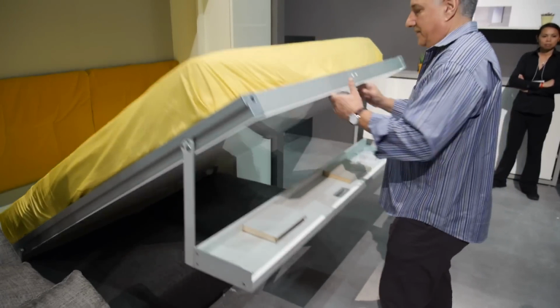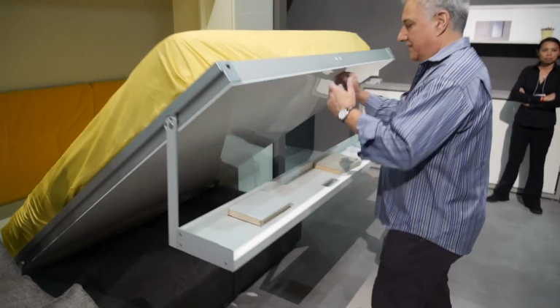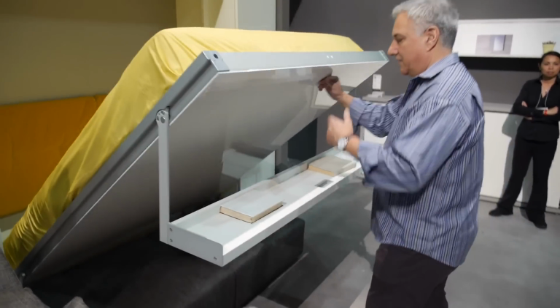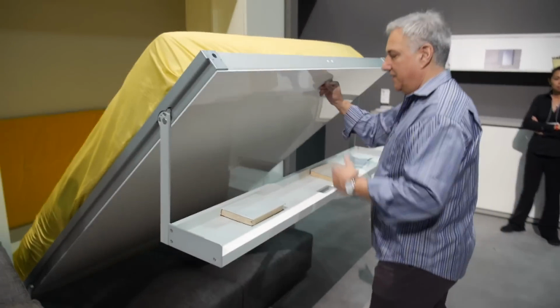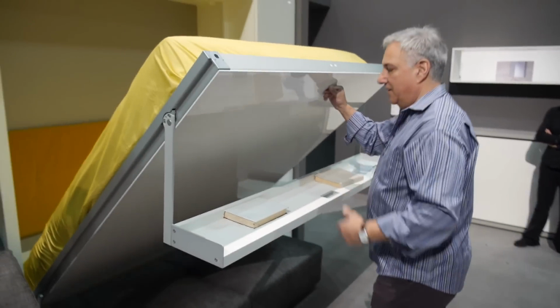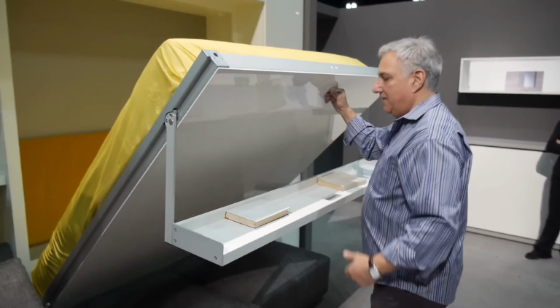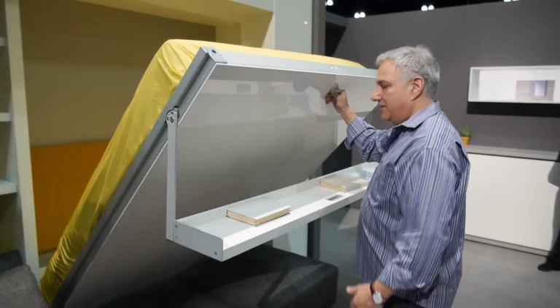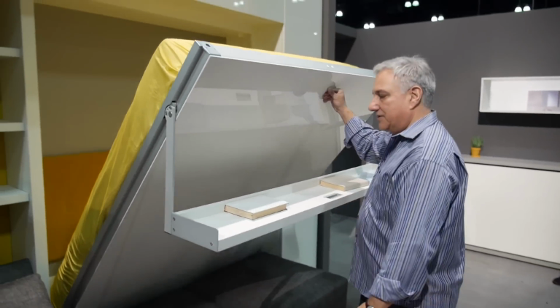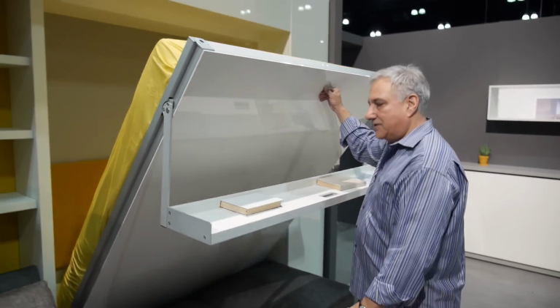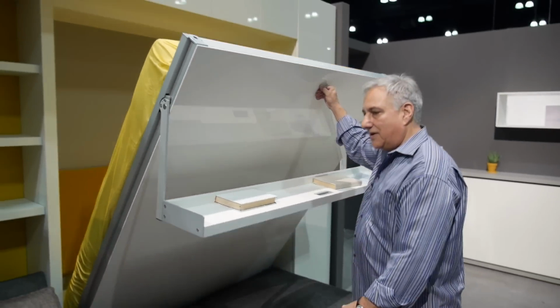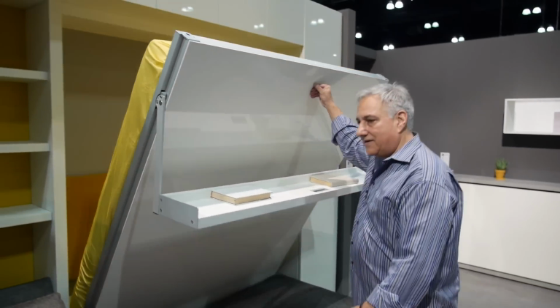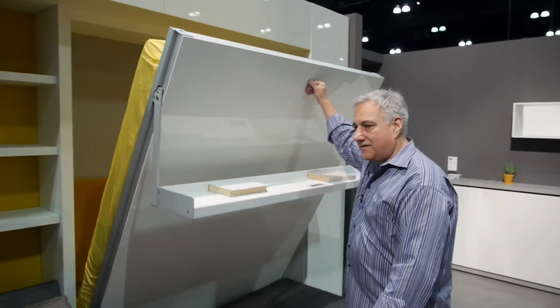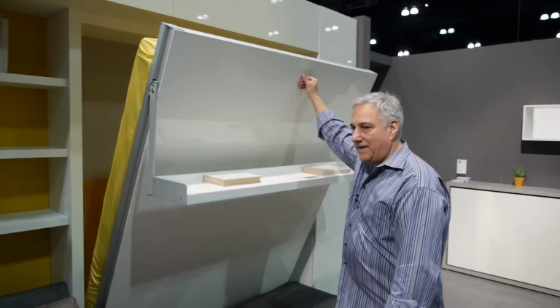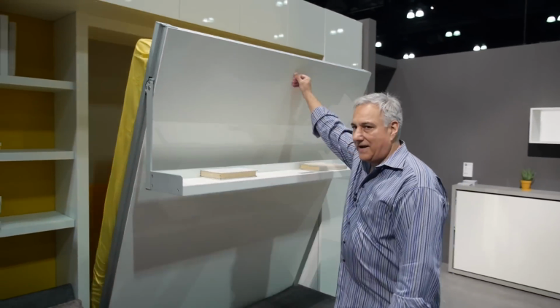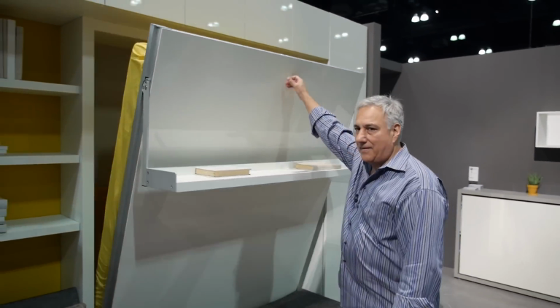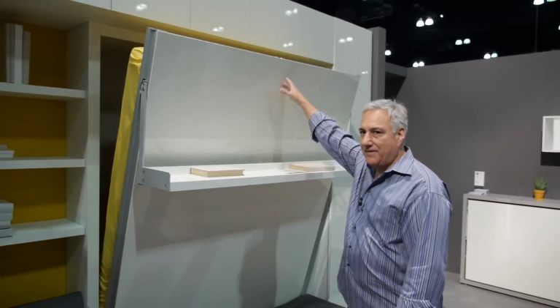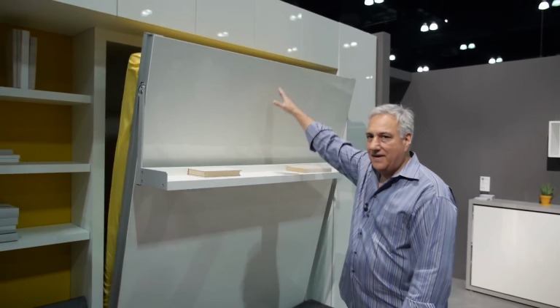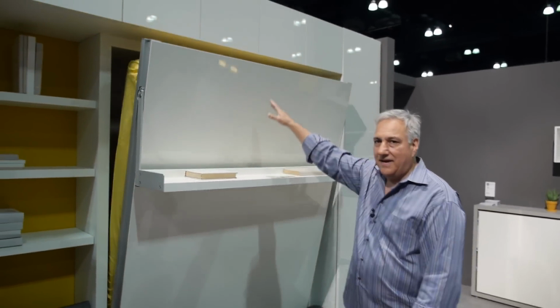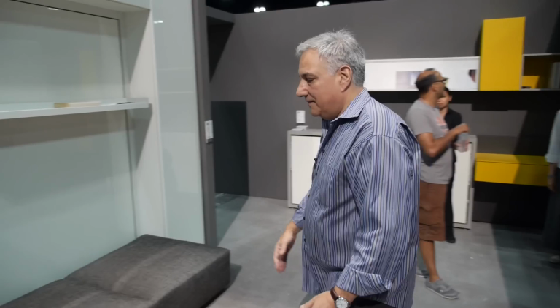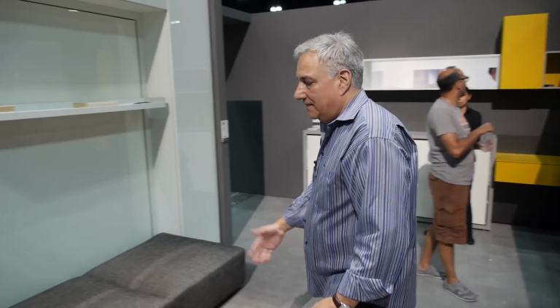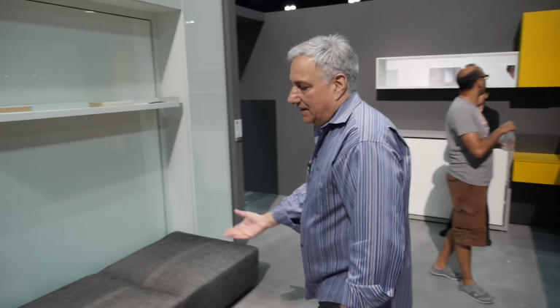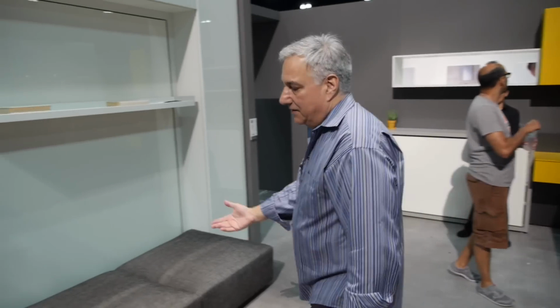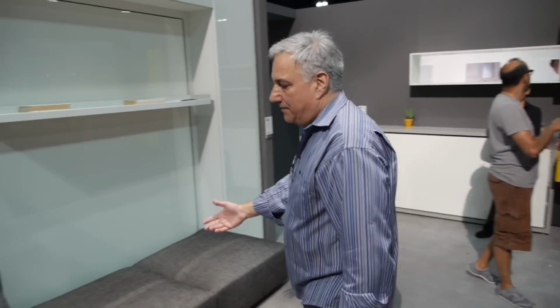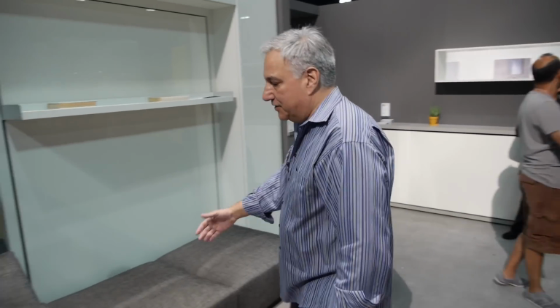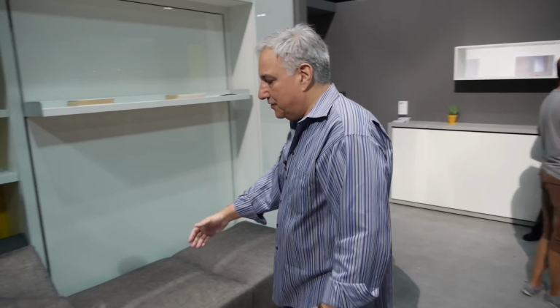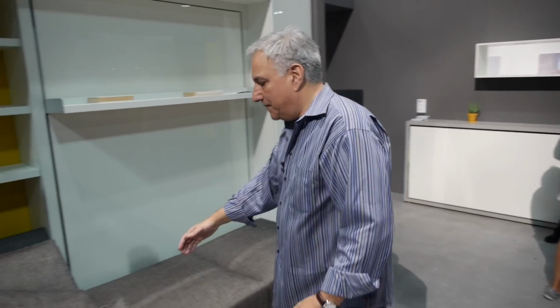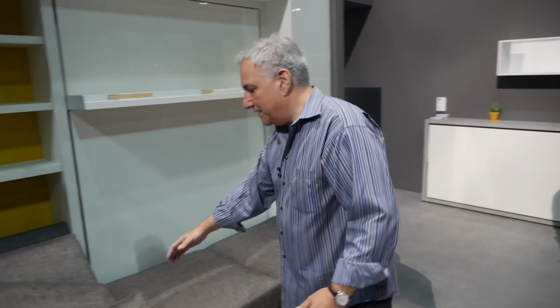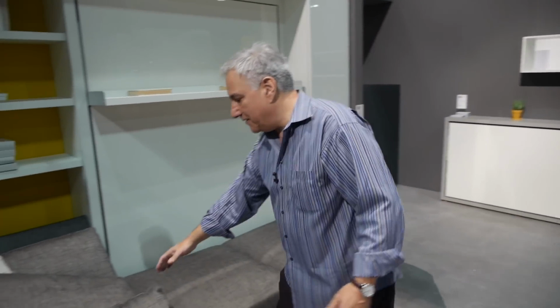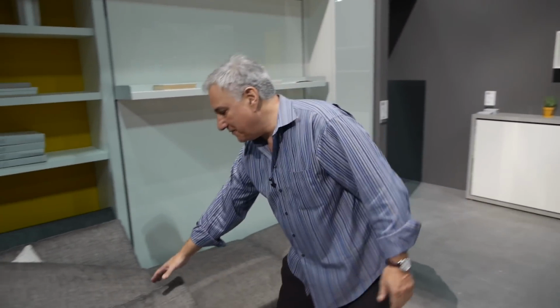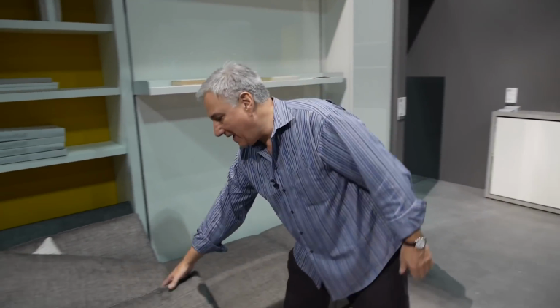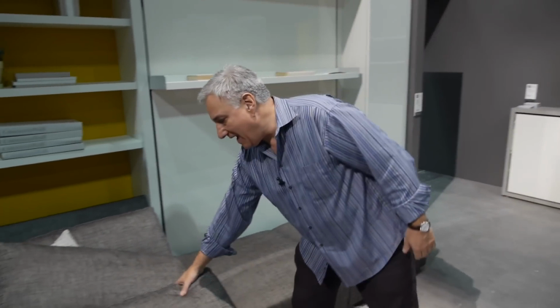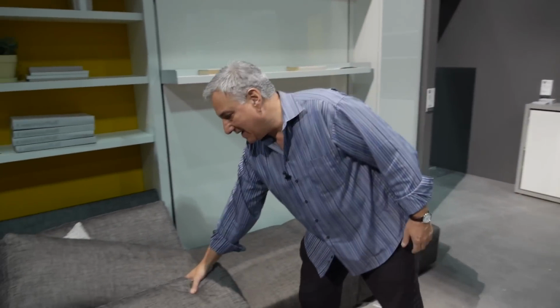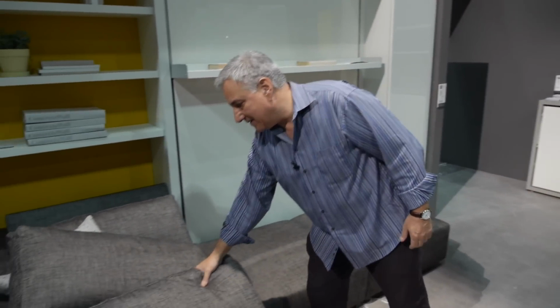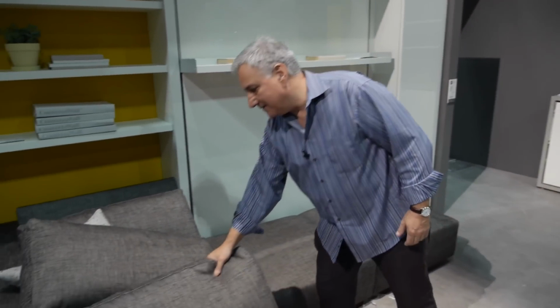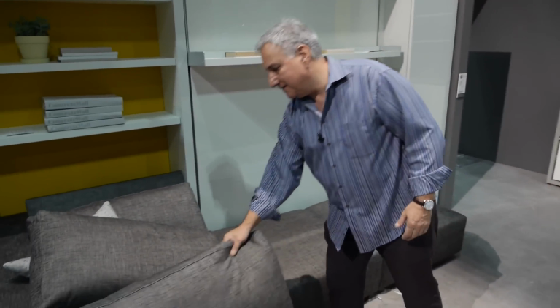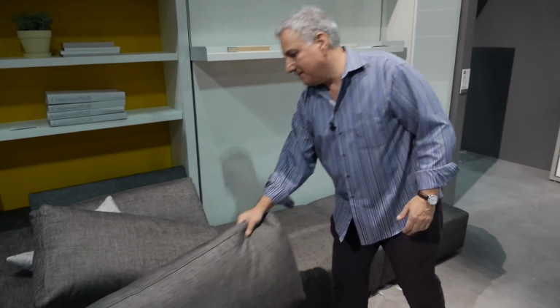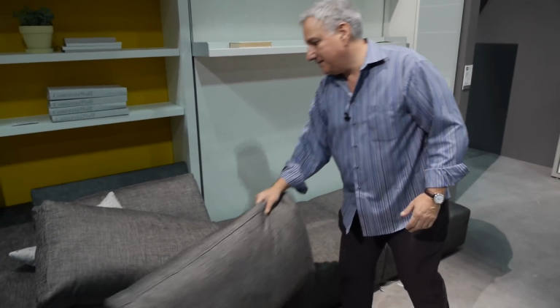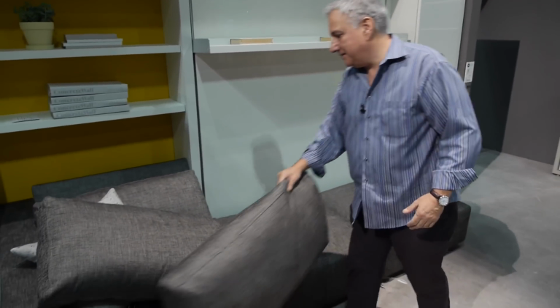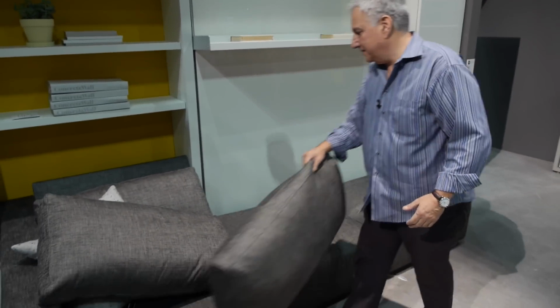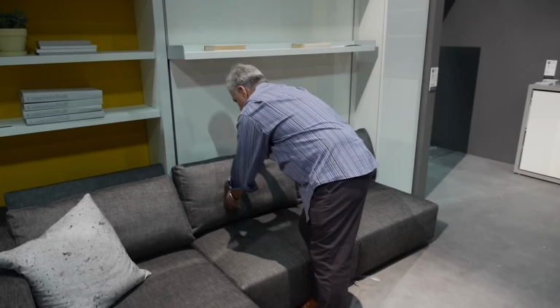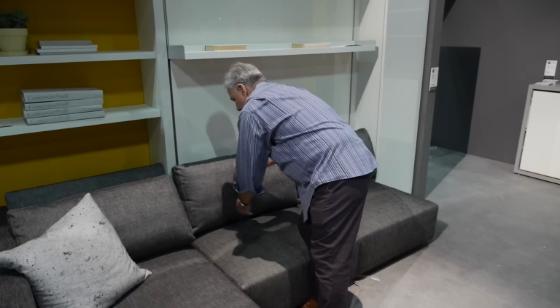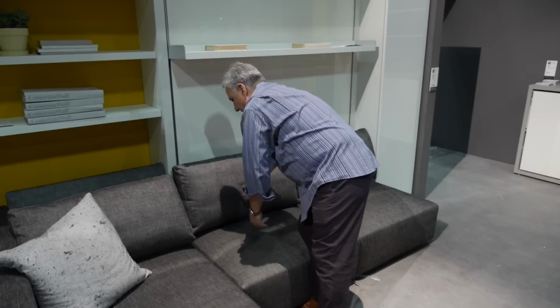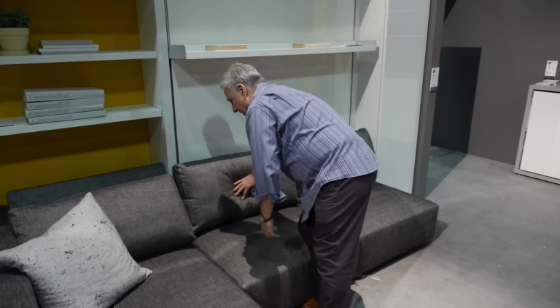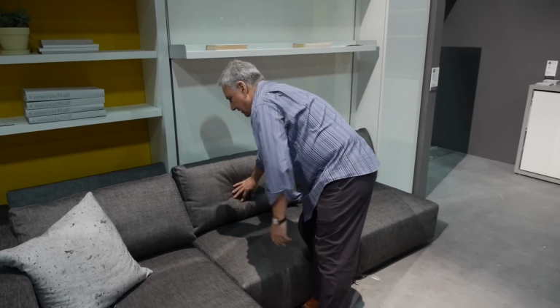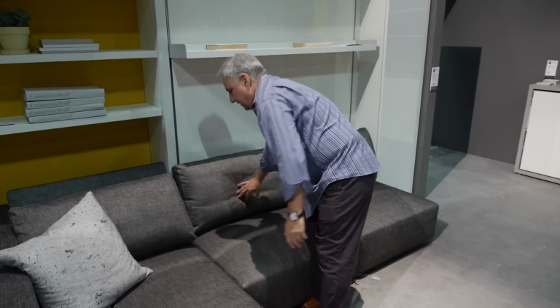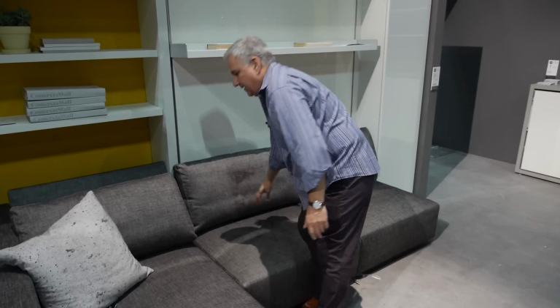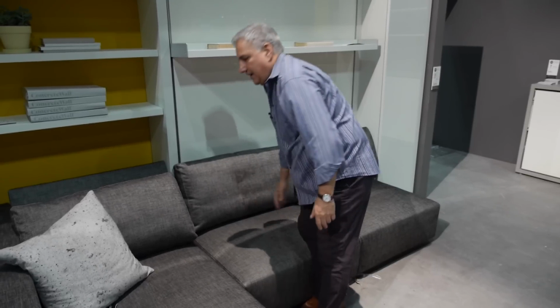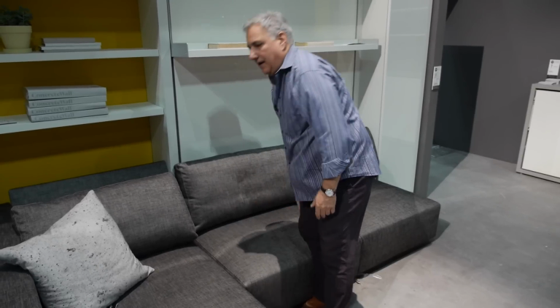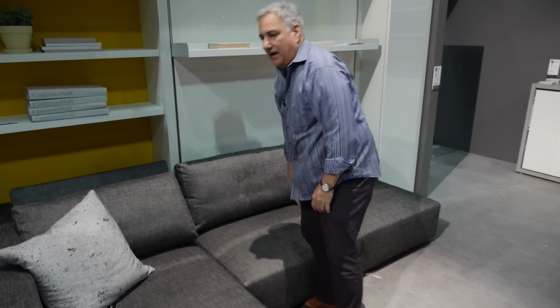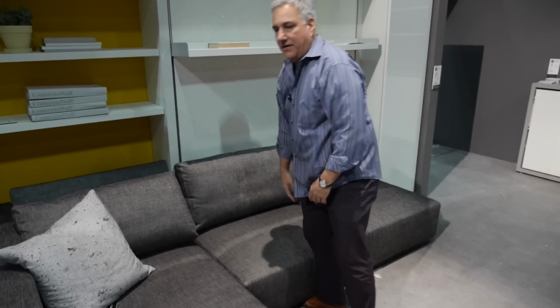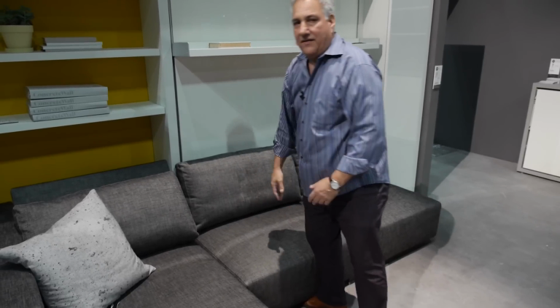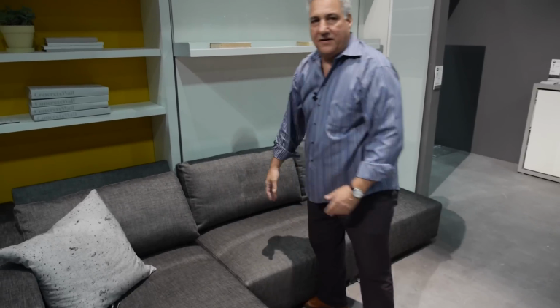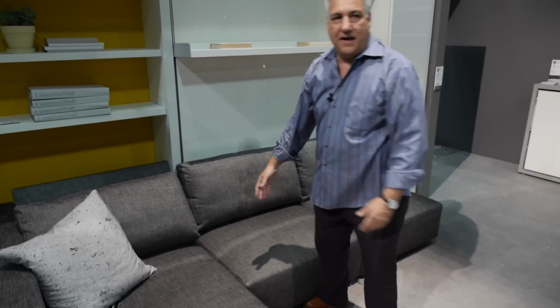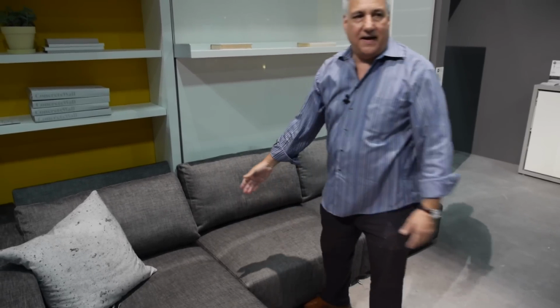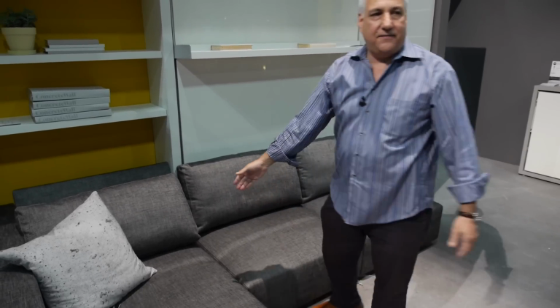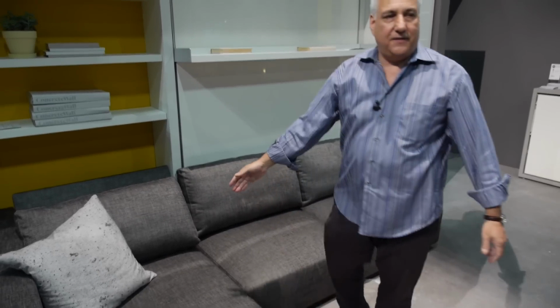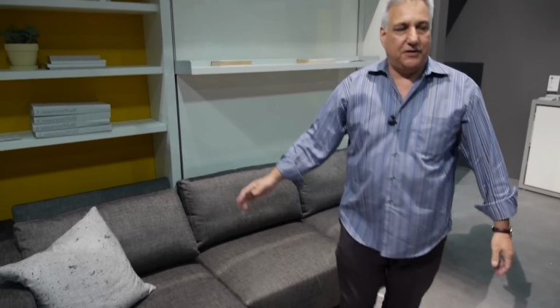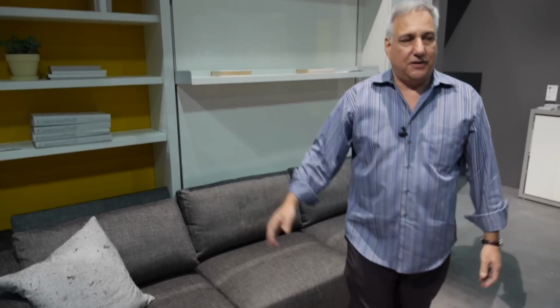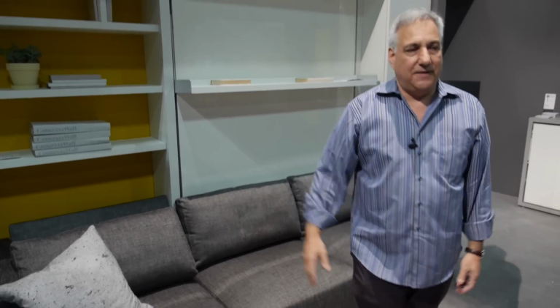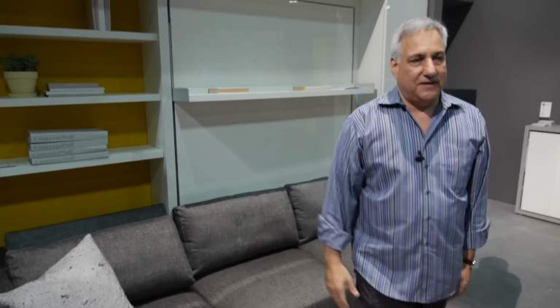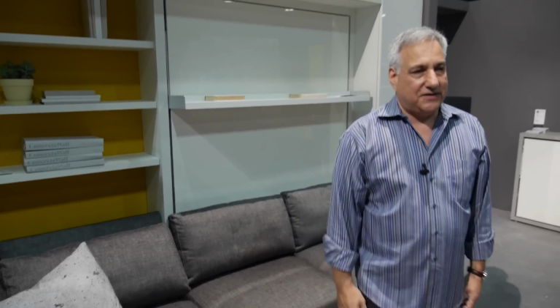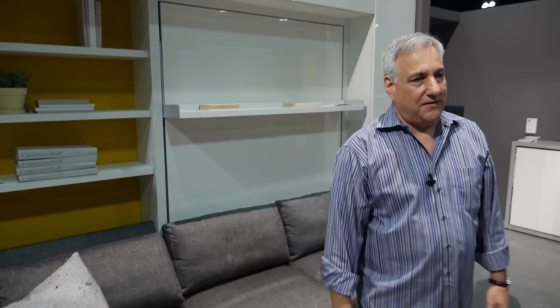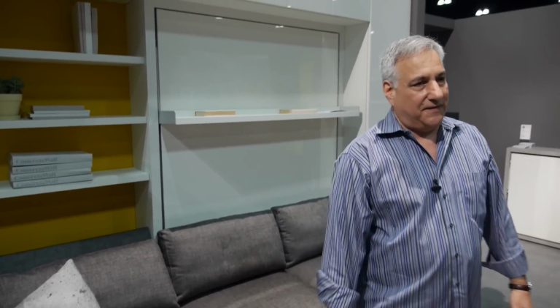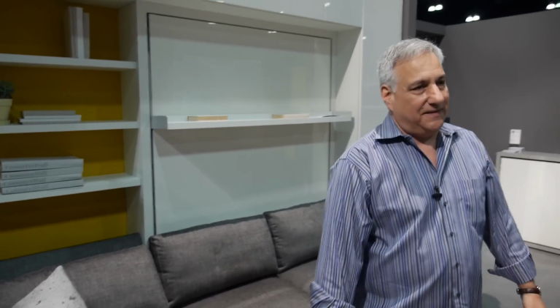So here you just toss the bed up, put your pillows back, and you have a 9-foot 2-inch sofa.